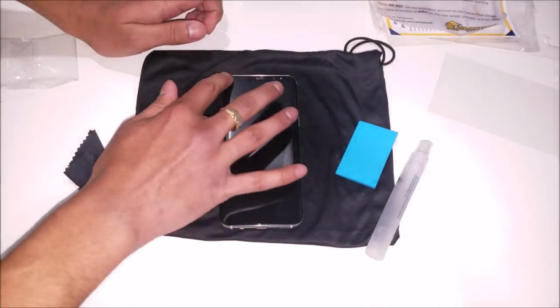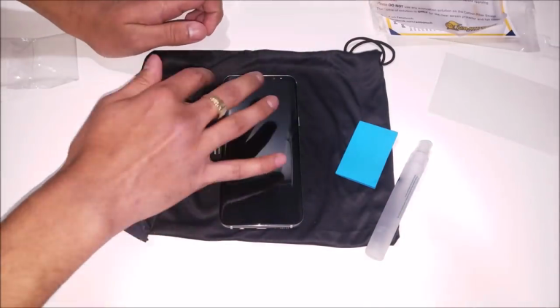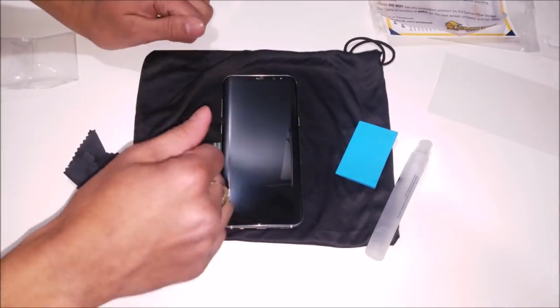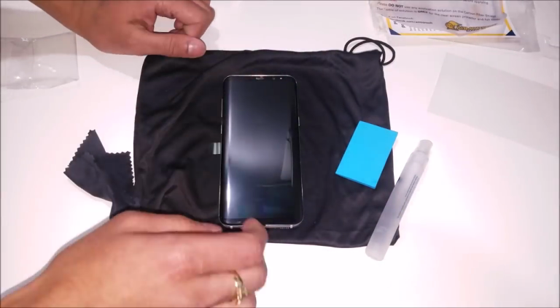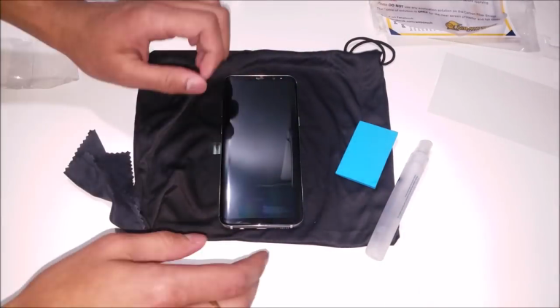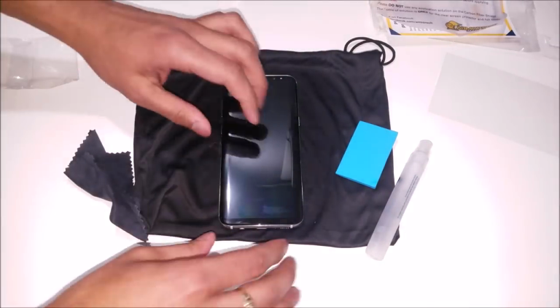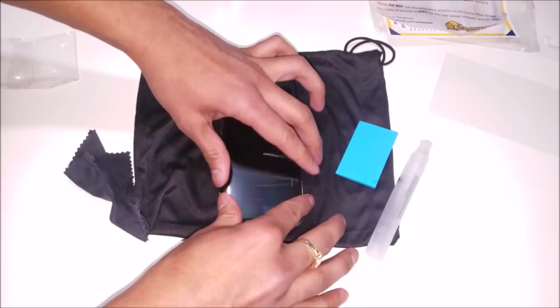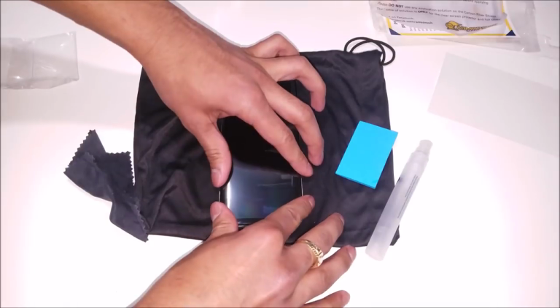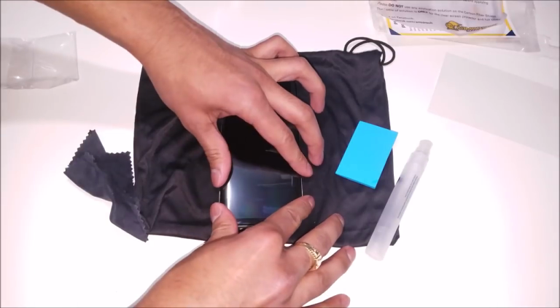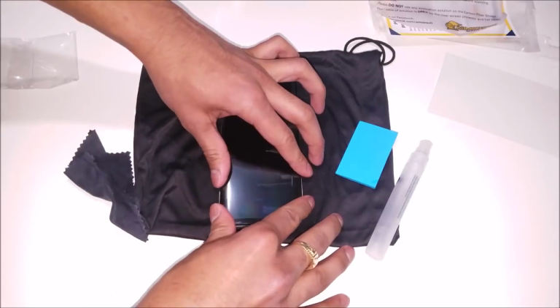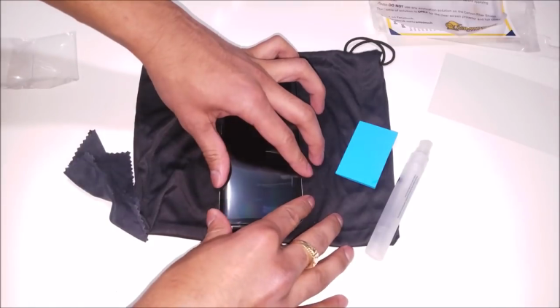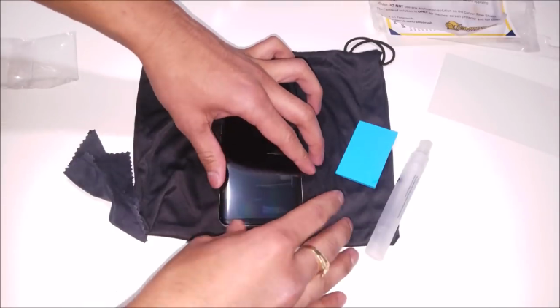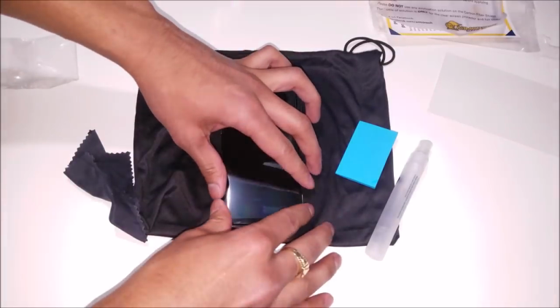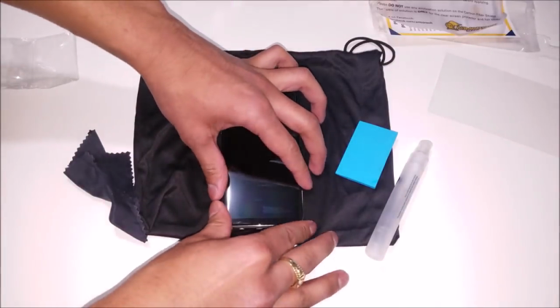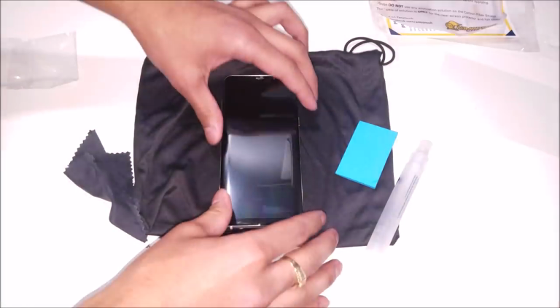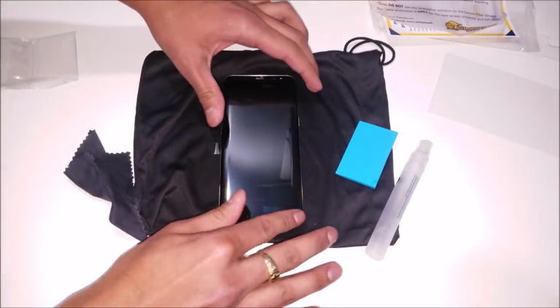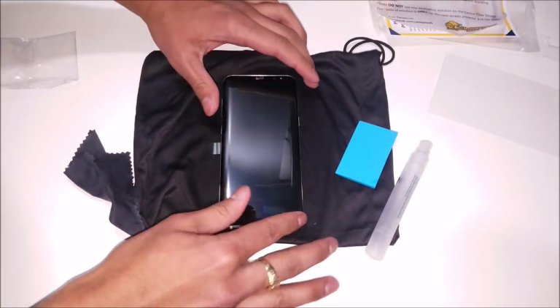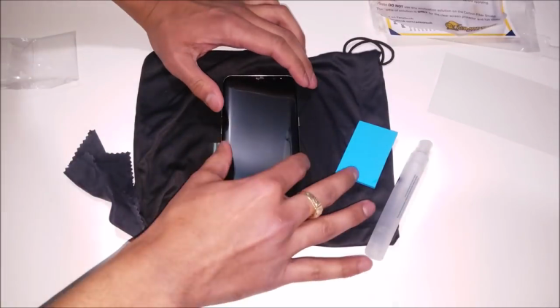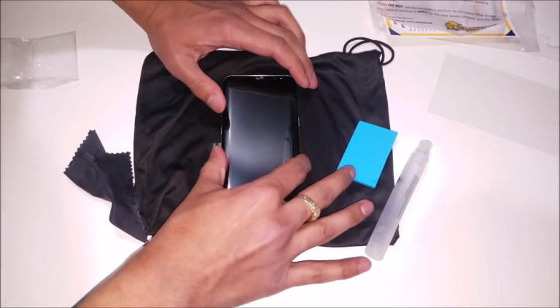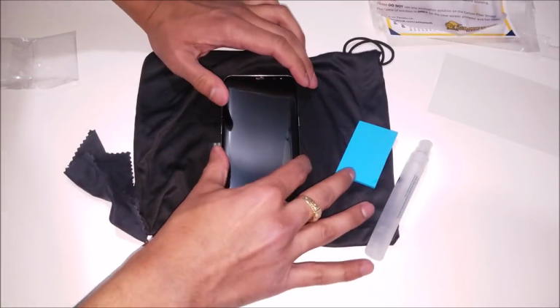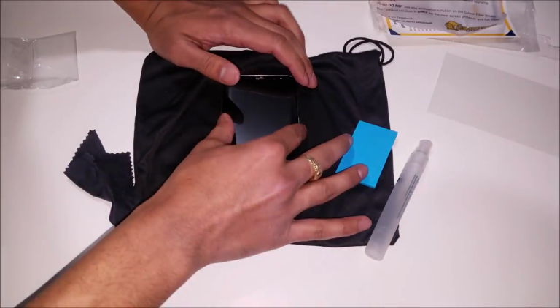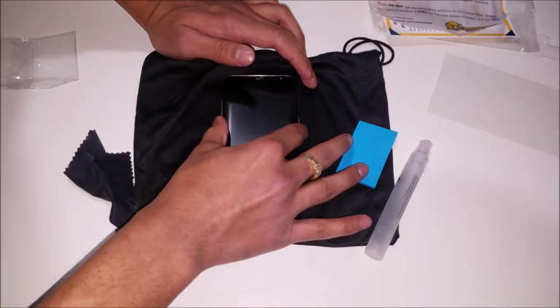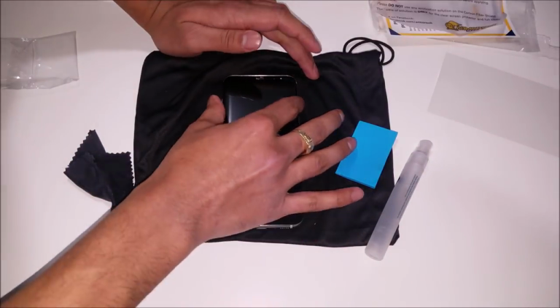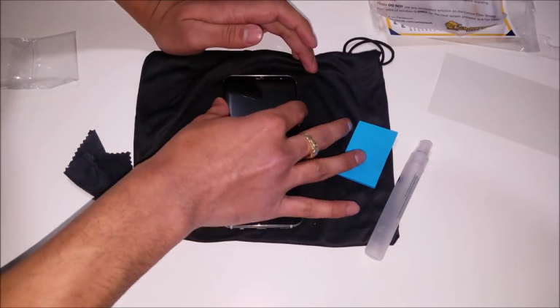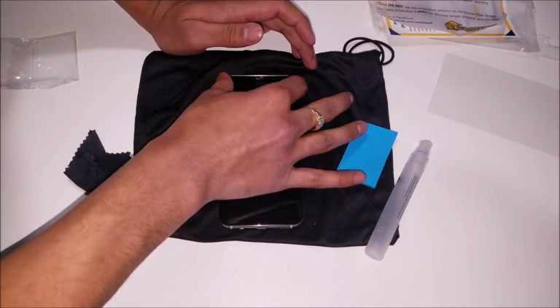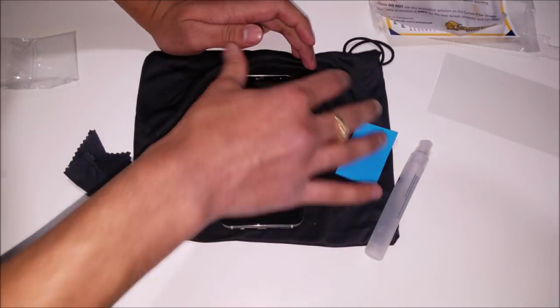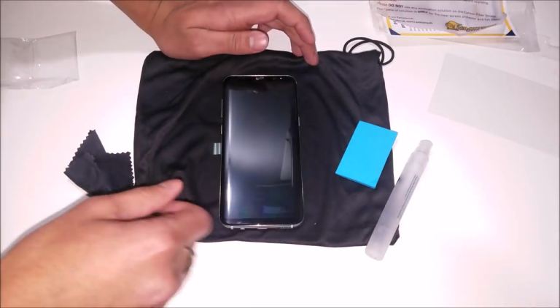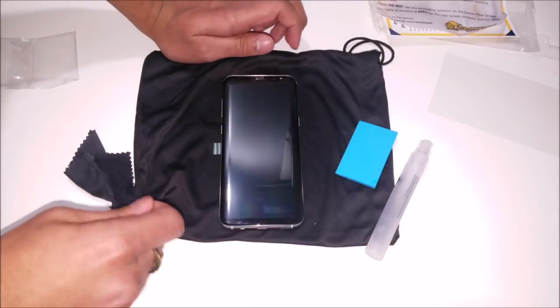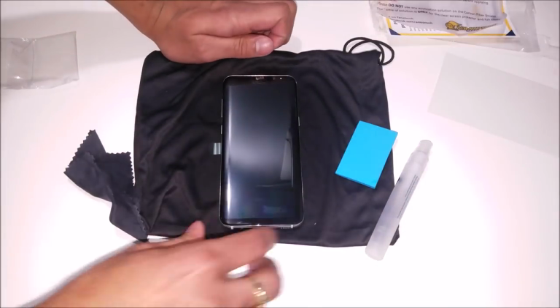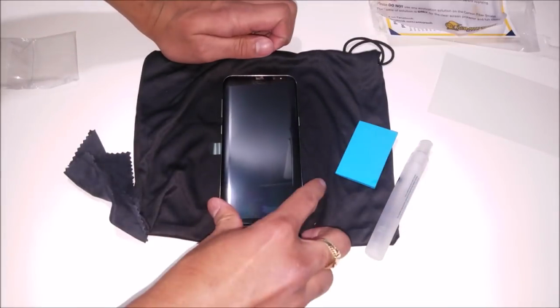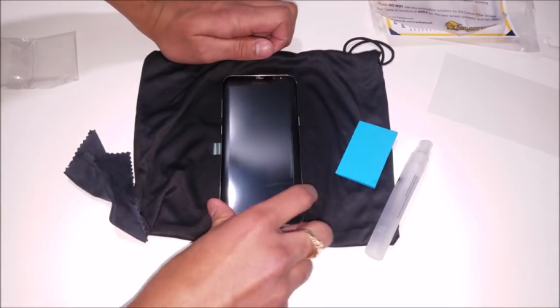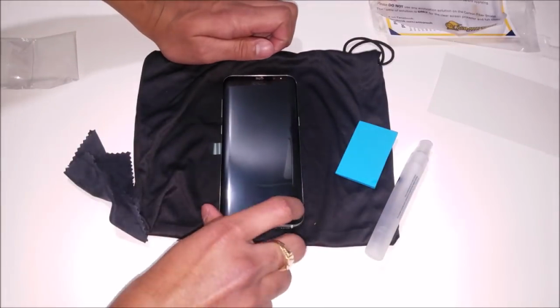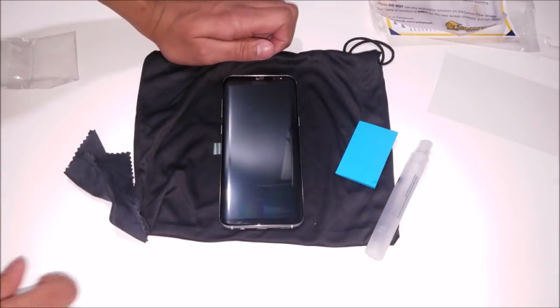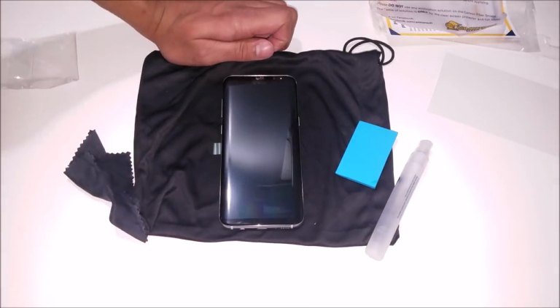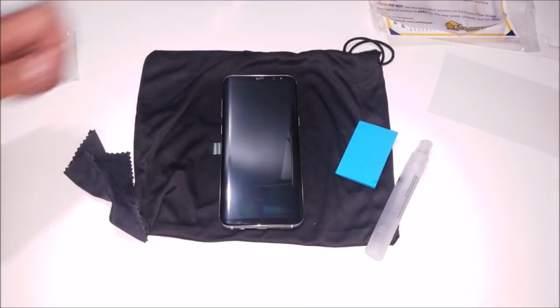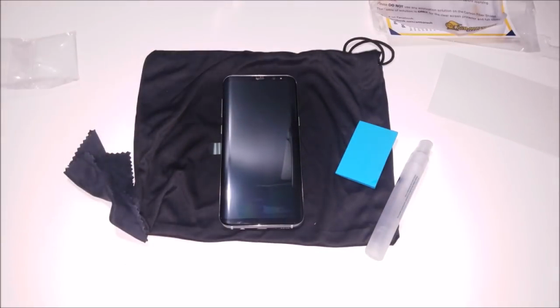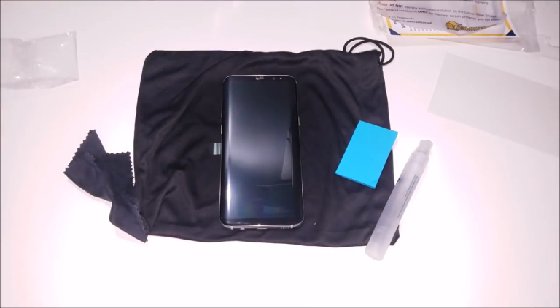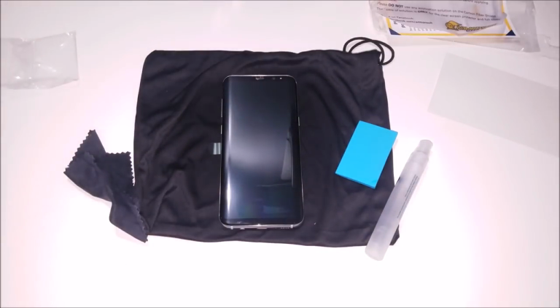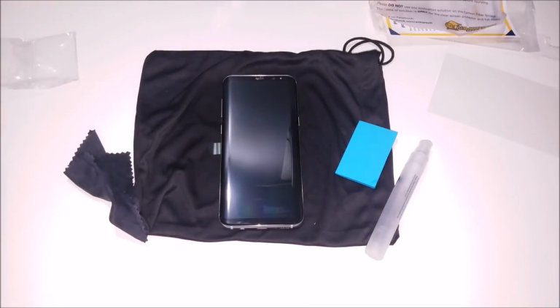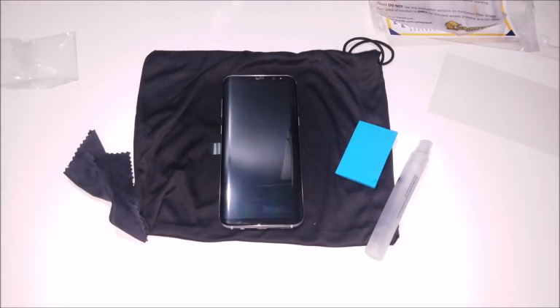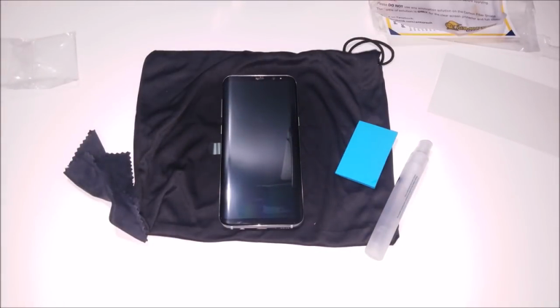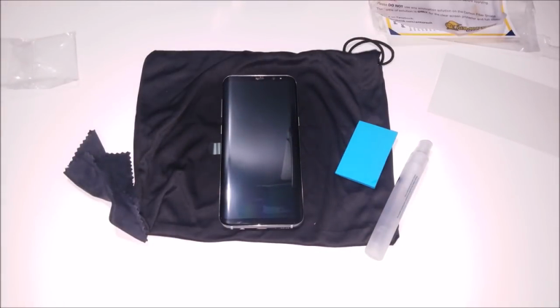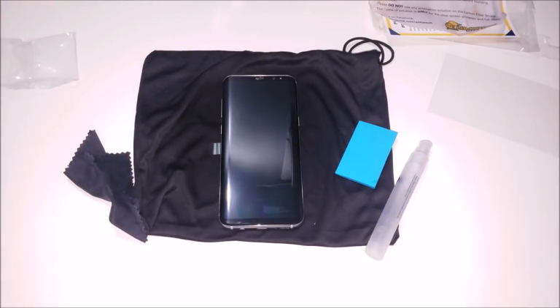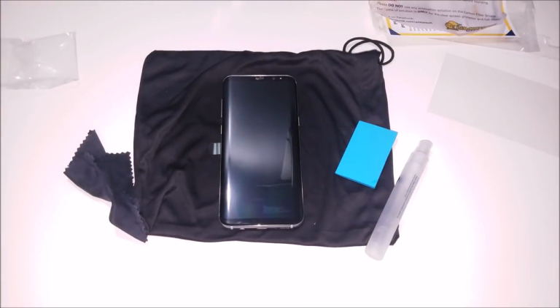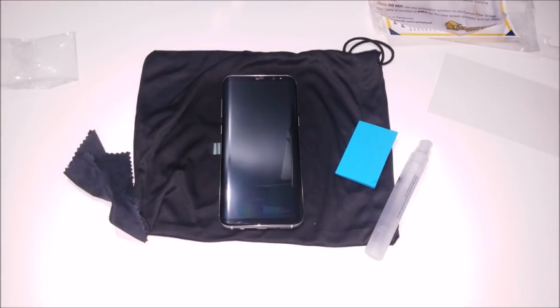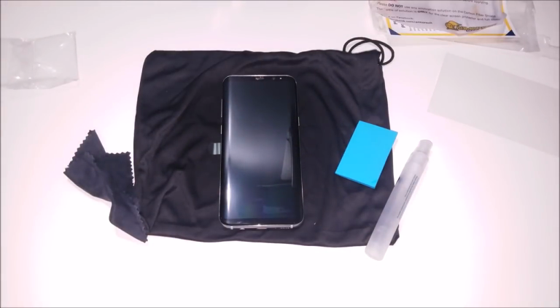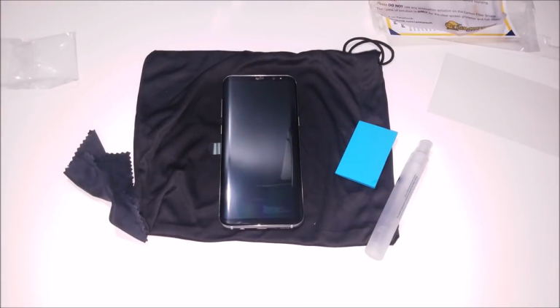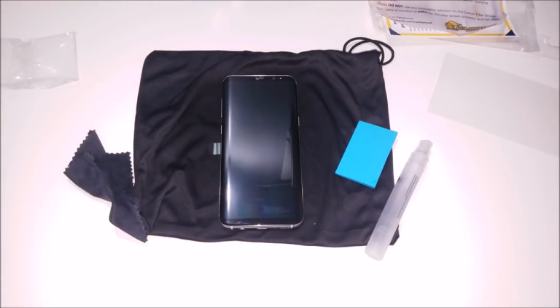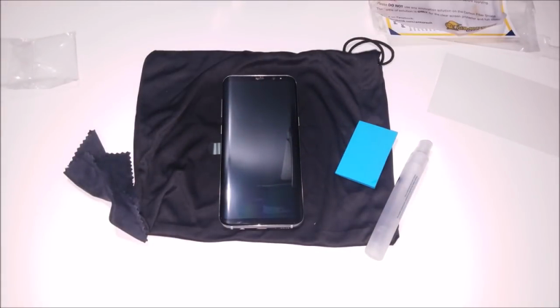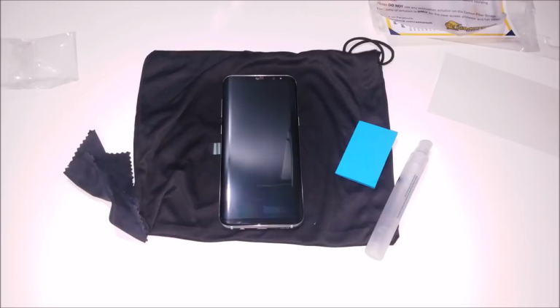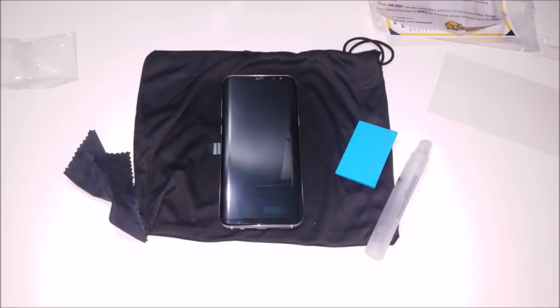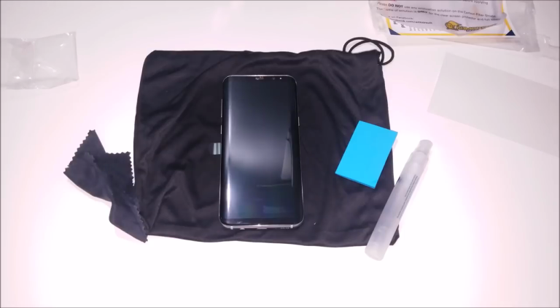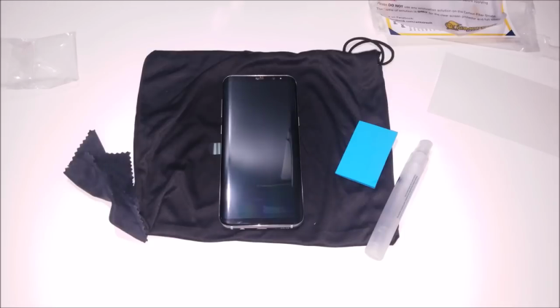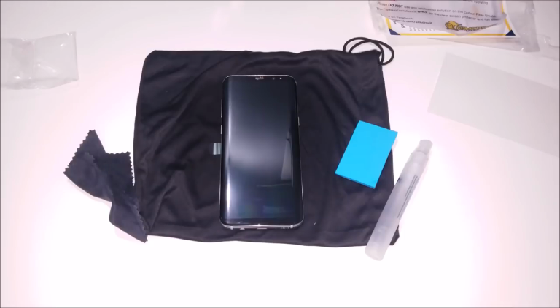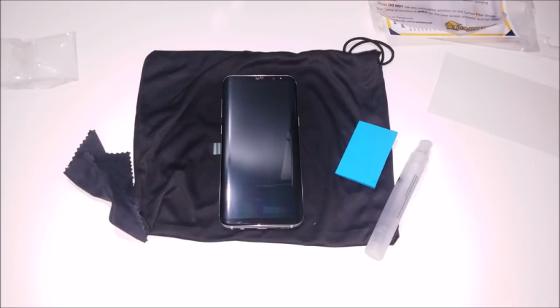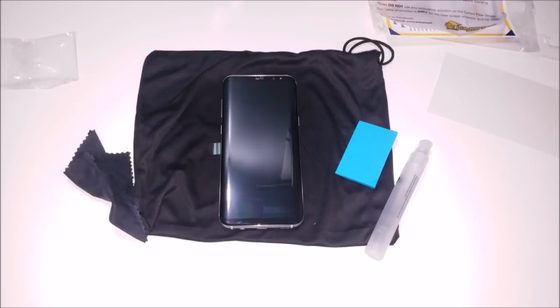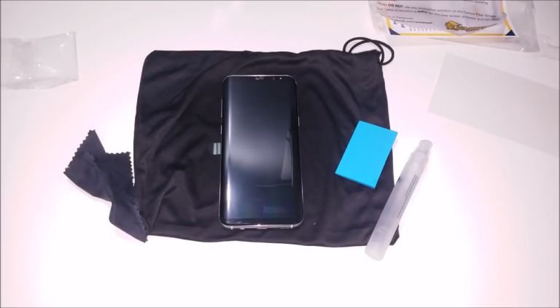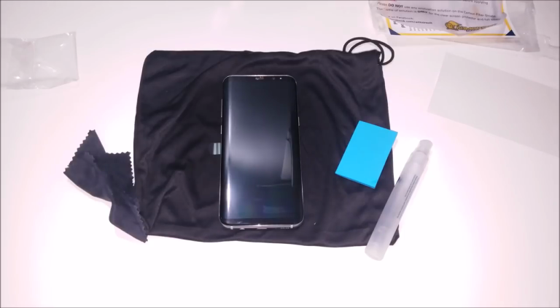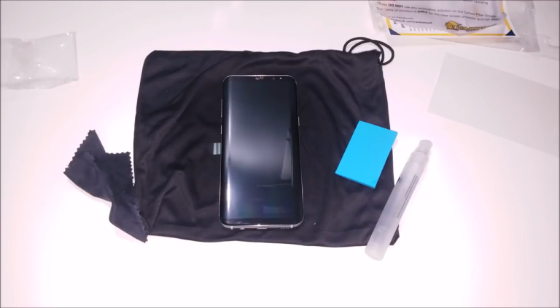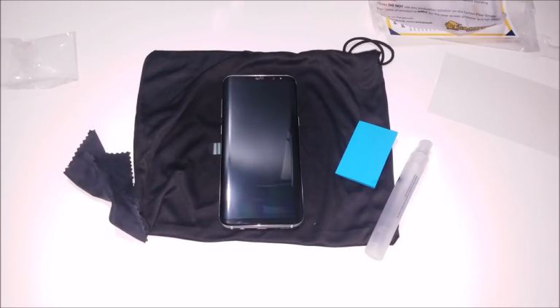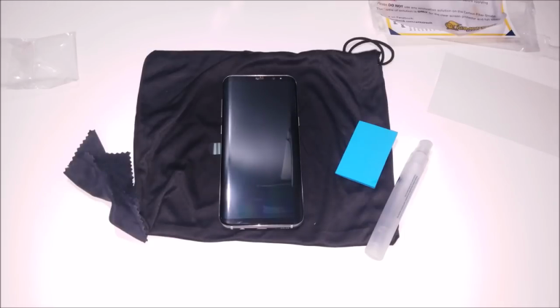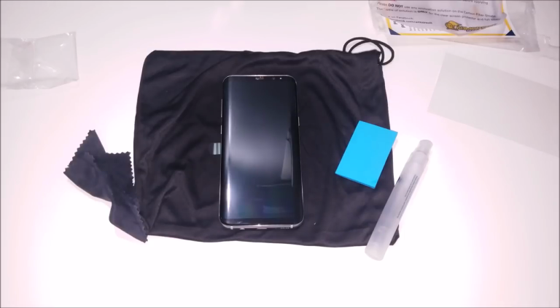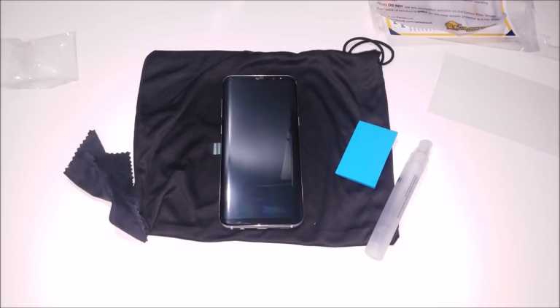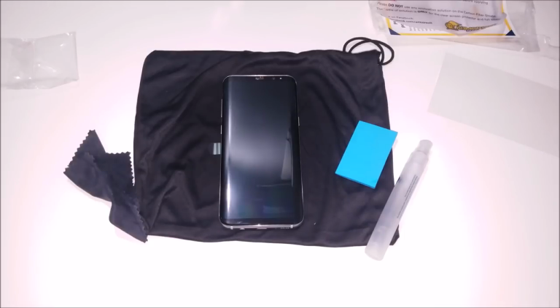Once all the edges of the screen protector have been adhered to the phone, you're gonna want to go ahead and leave the phone unused for about 12 to 24 hours for the best results.